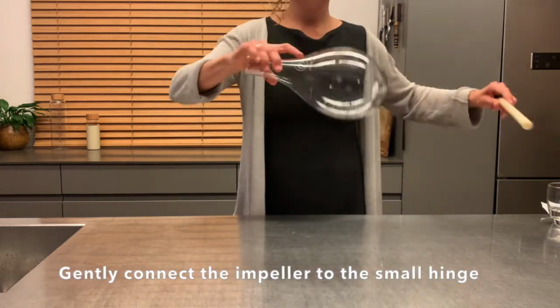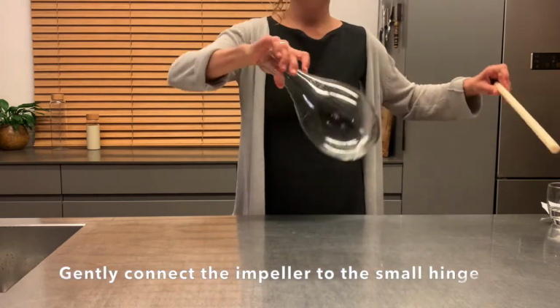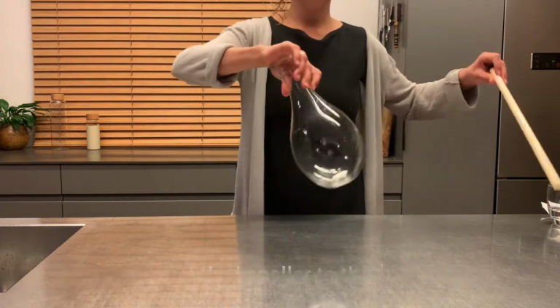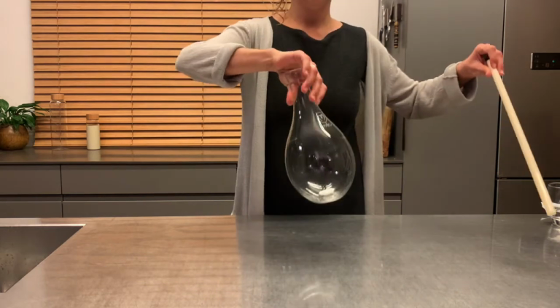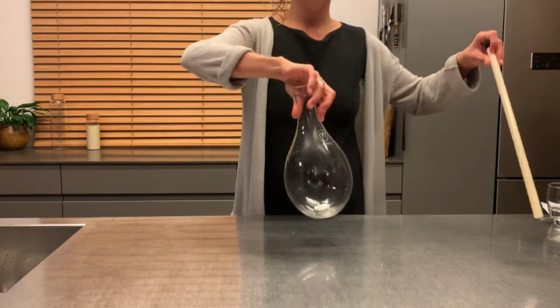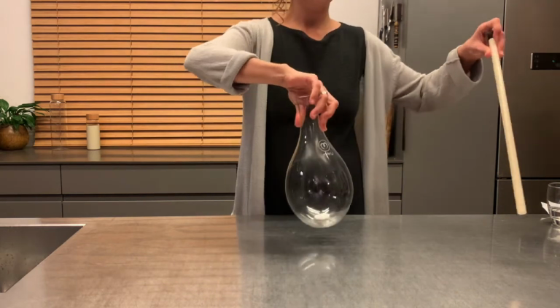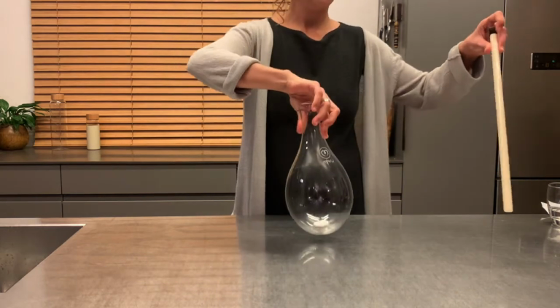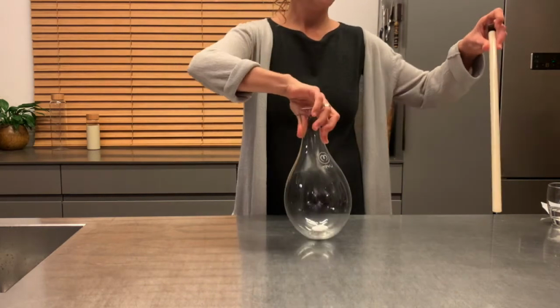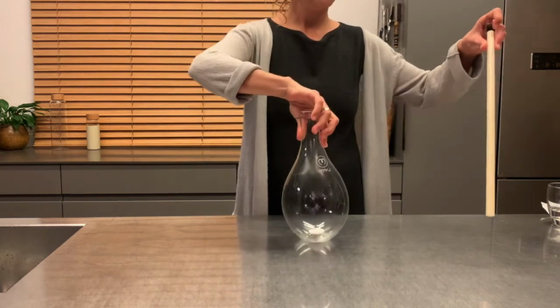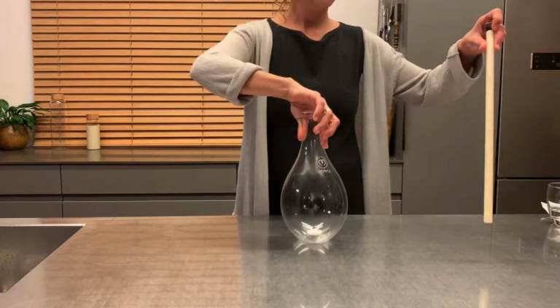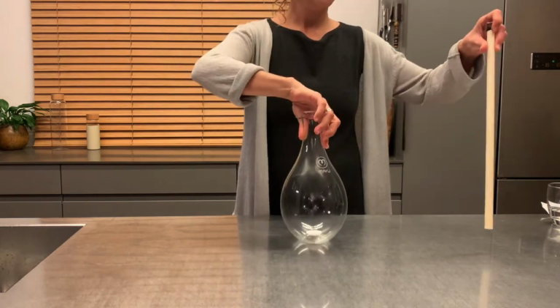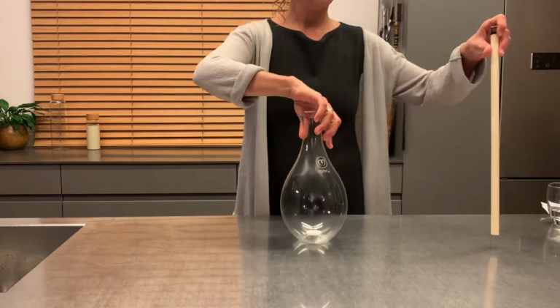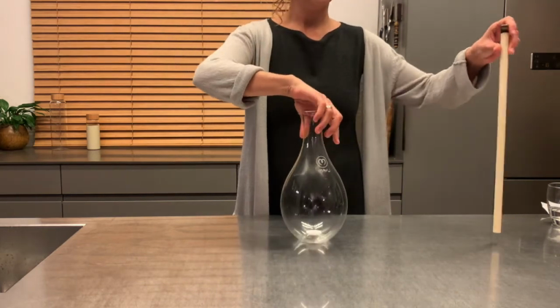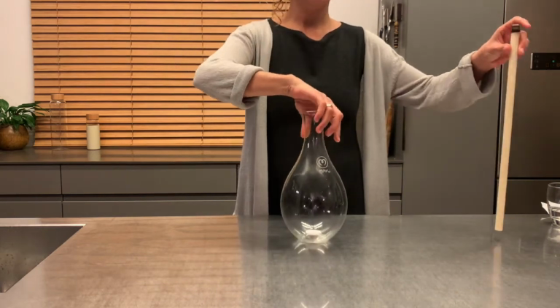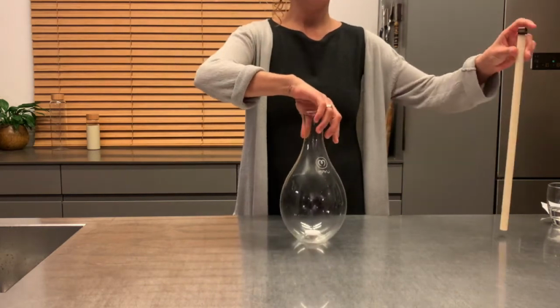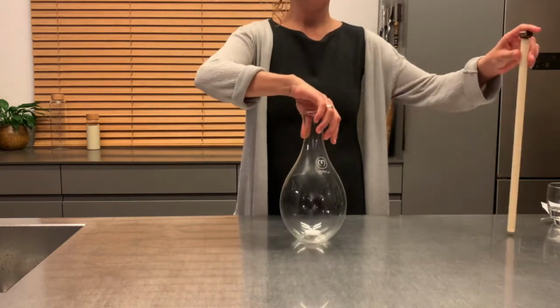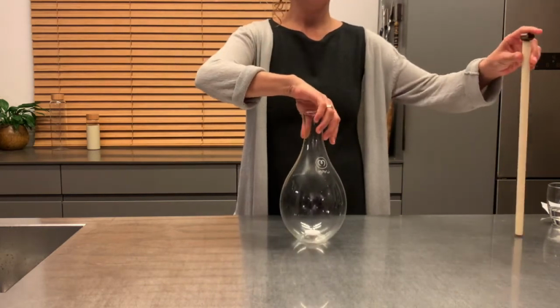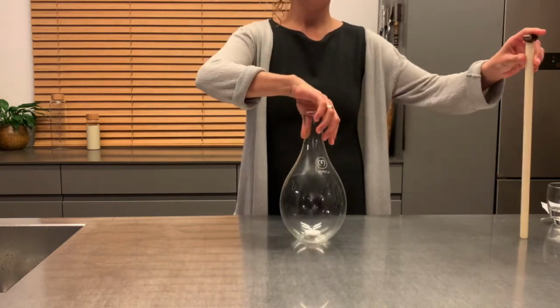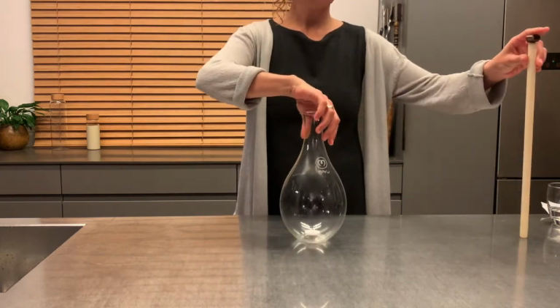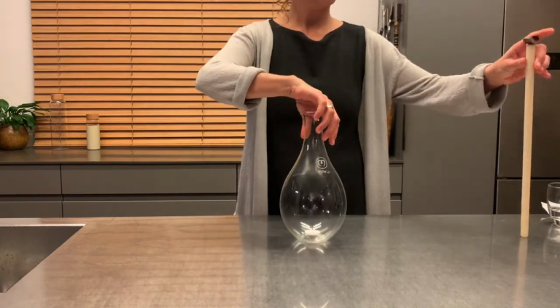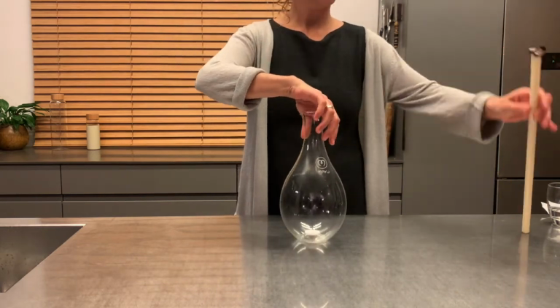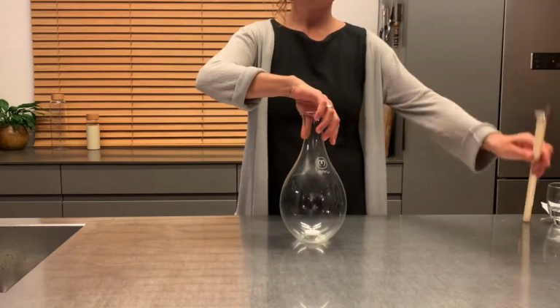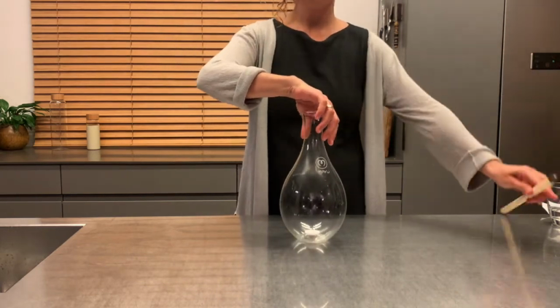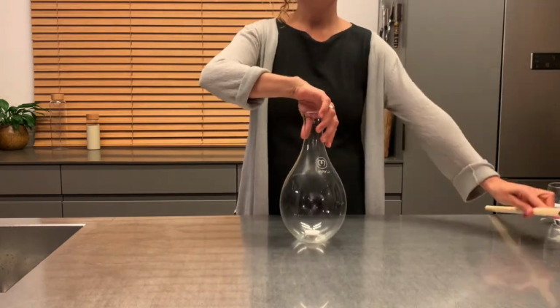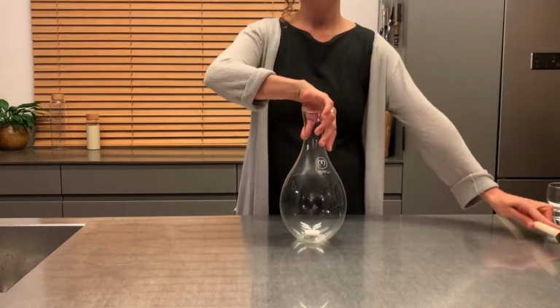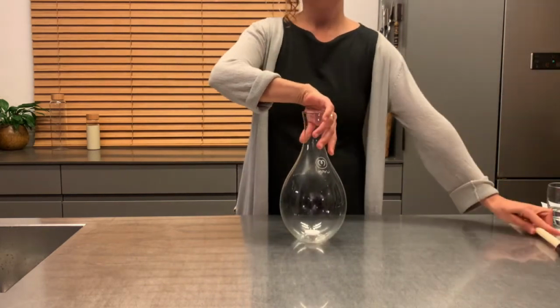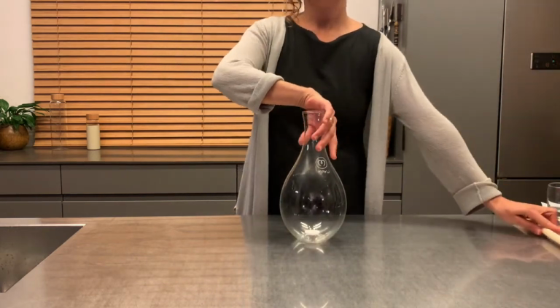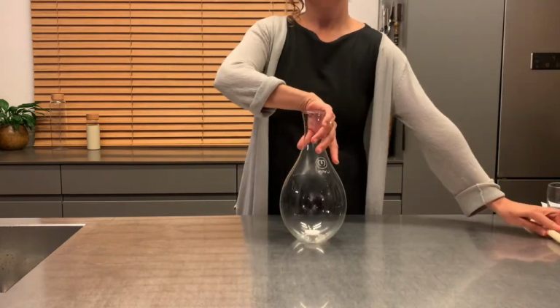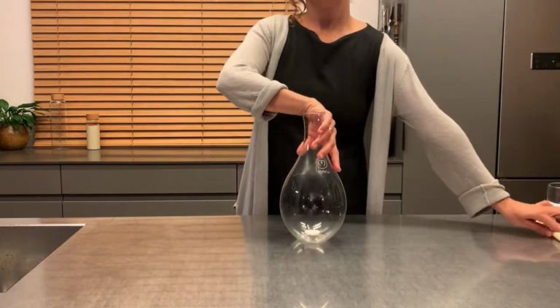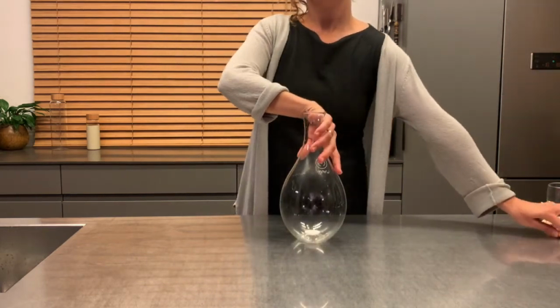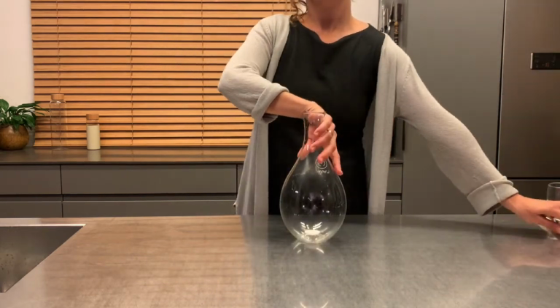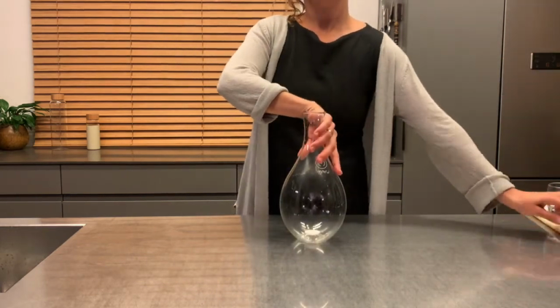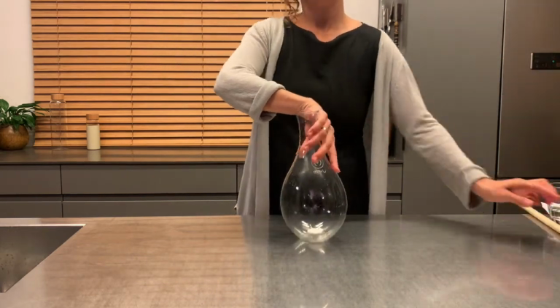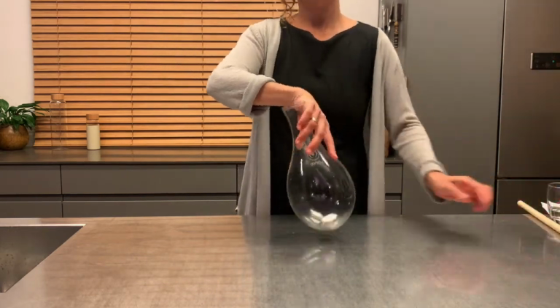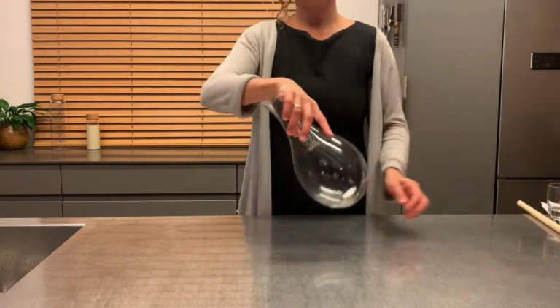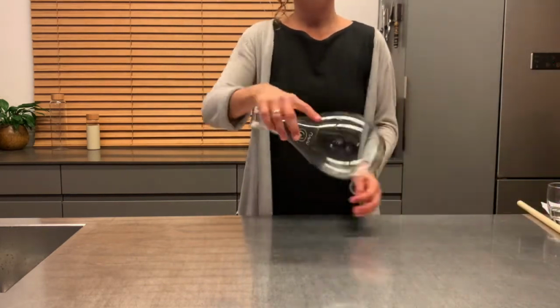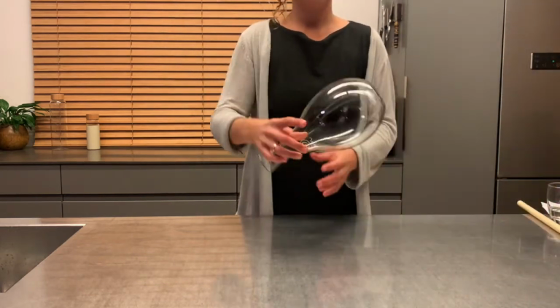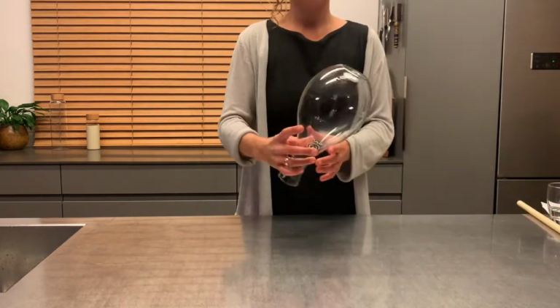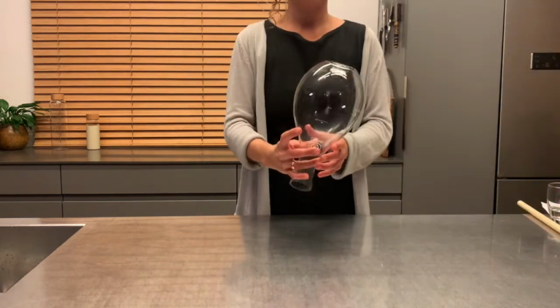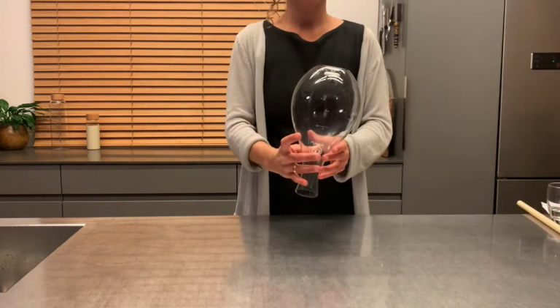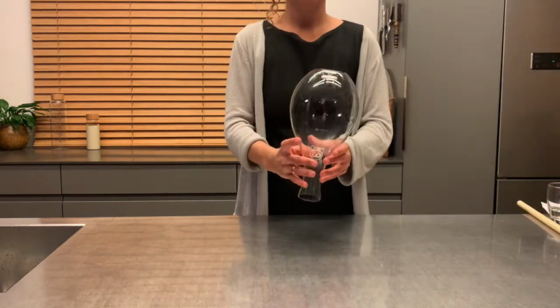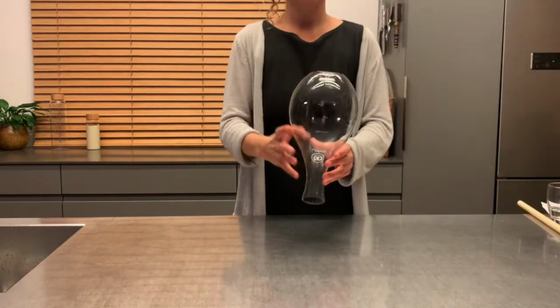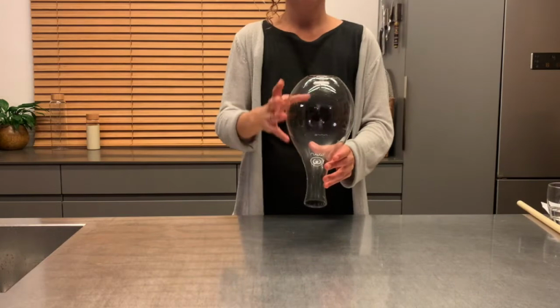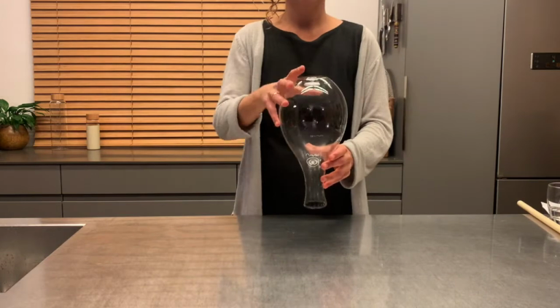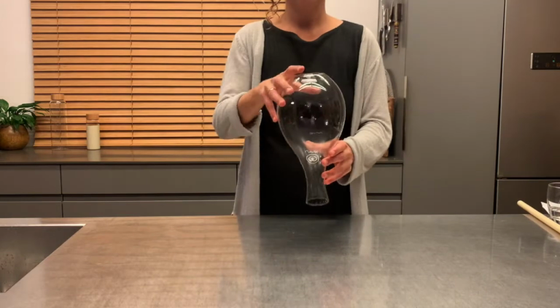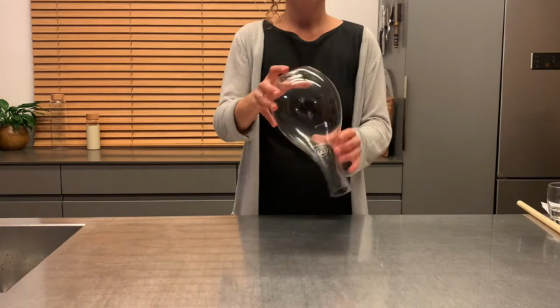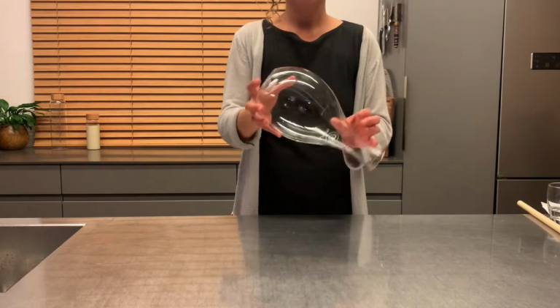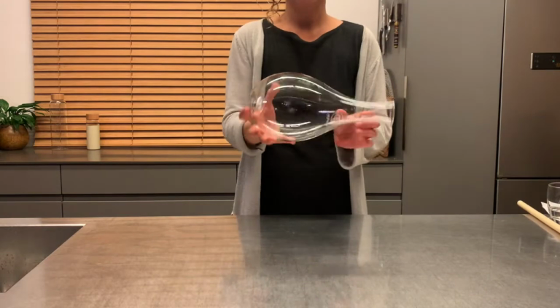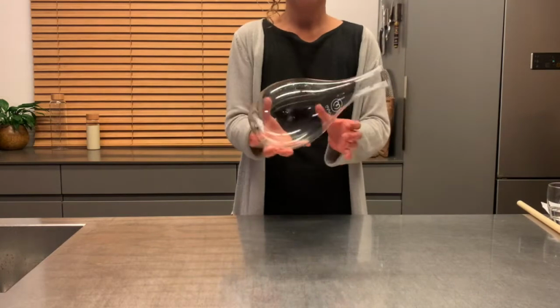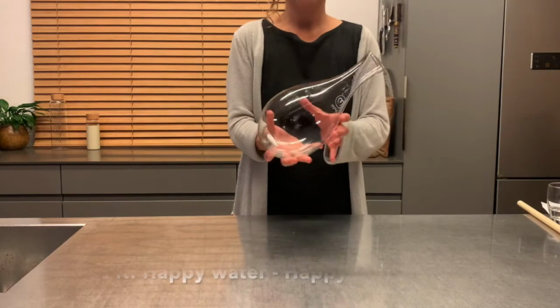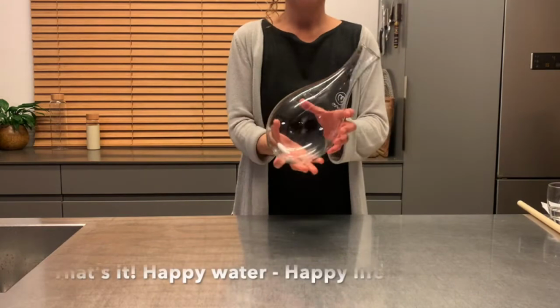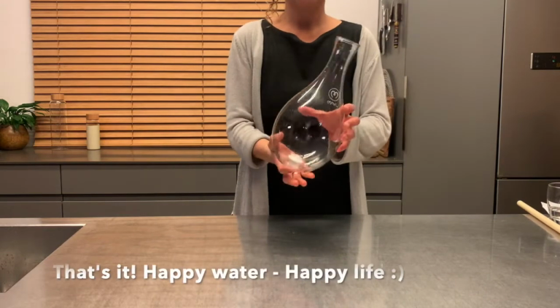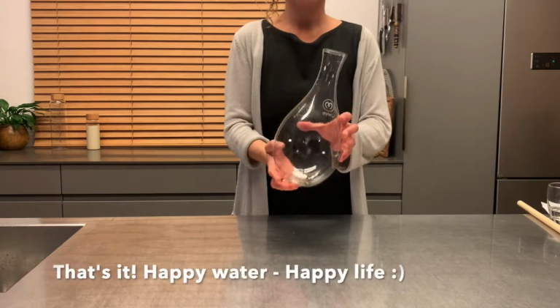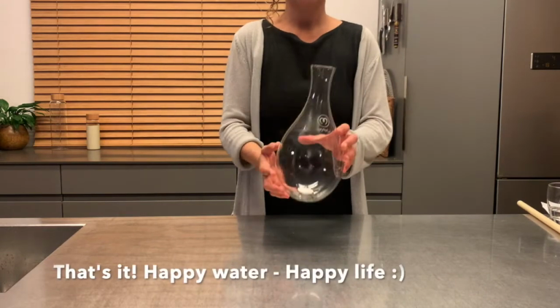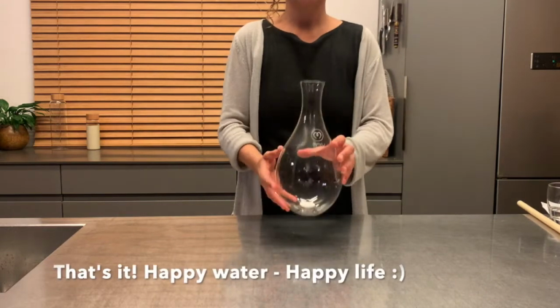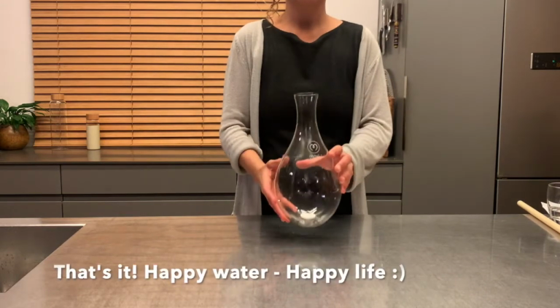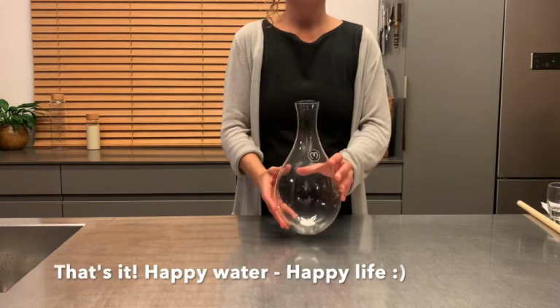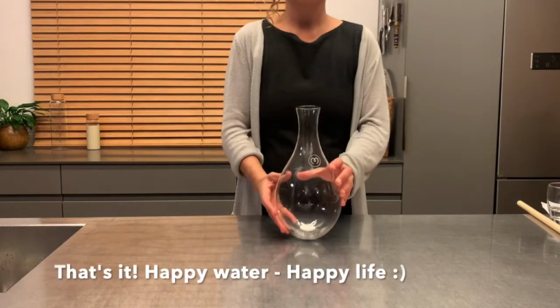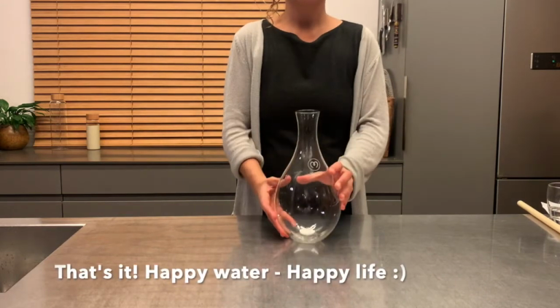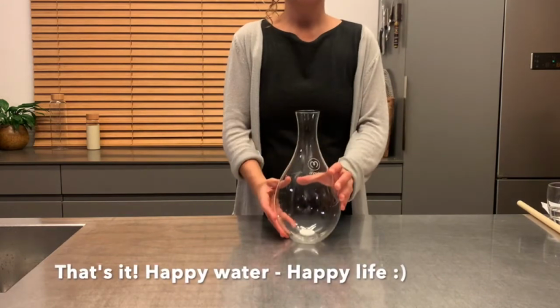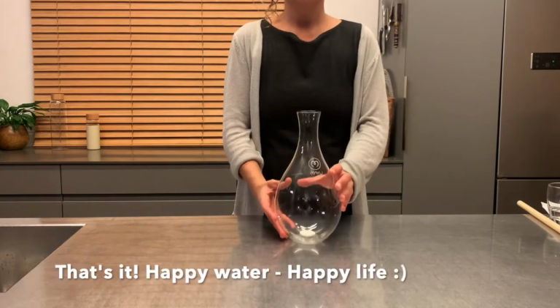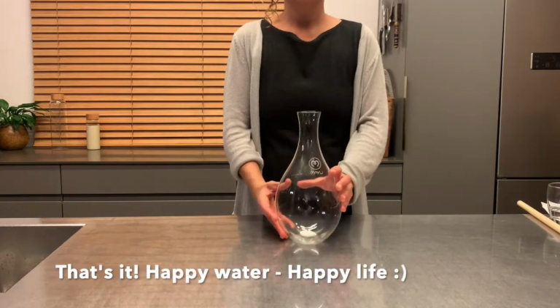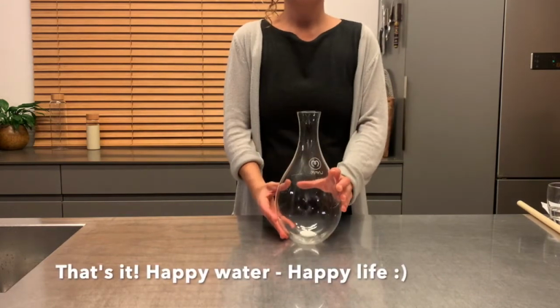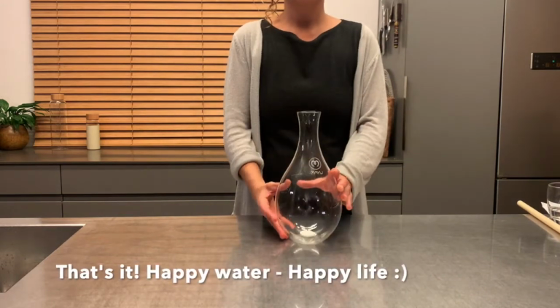That's all, wash well and get your water dancing again. Enjoy your swell.